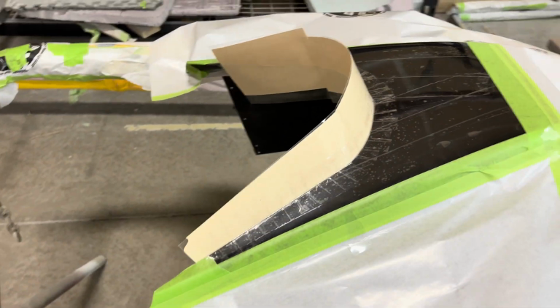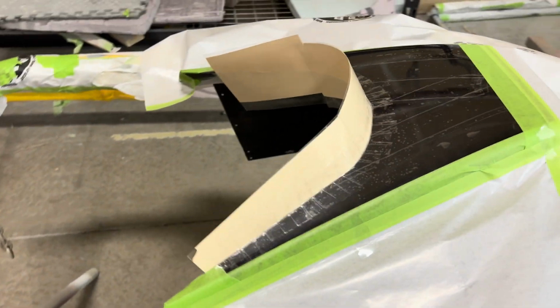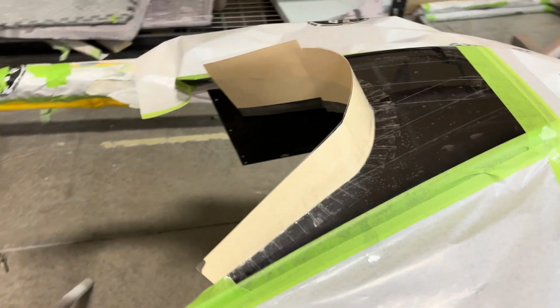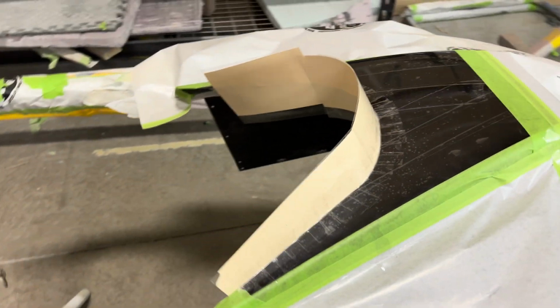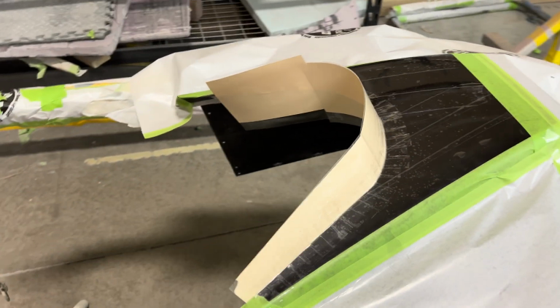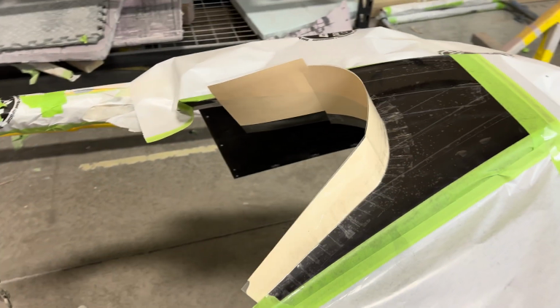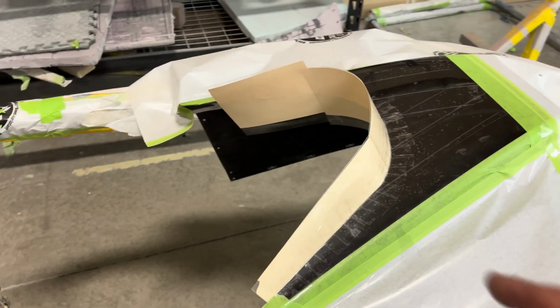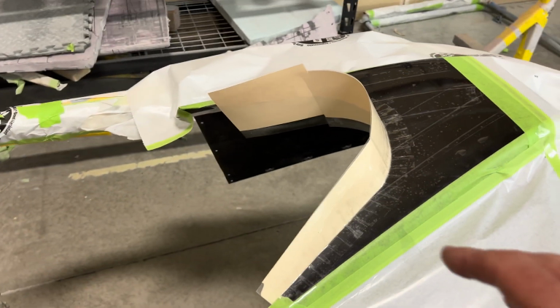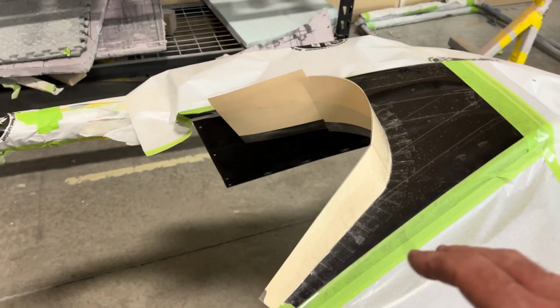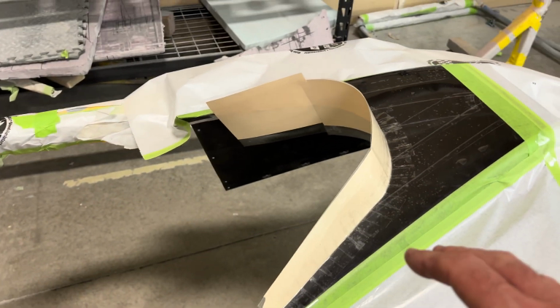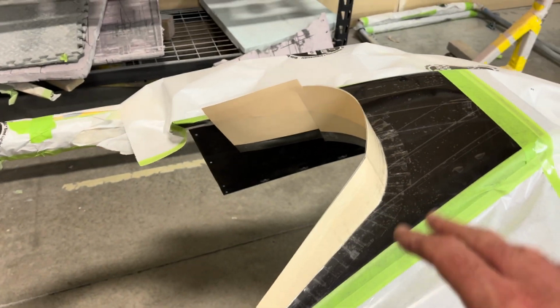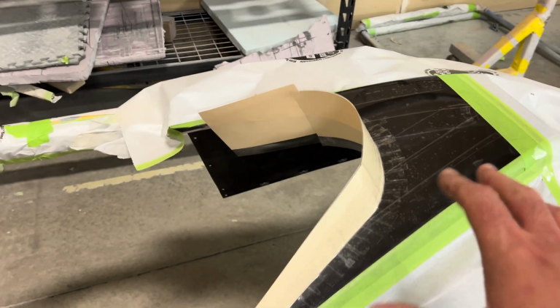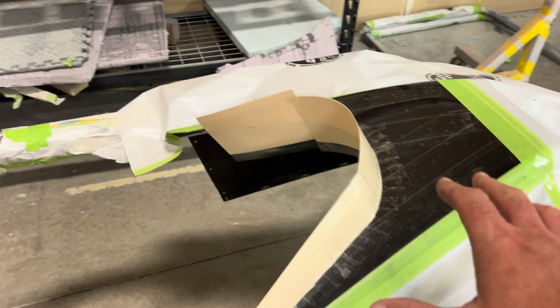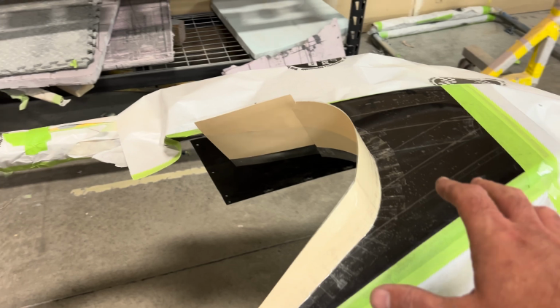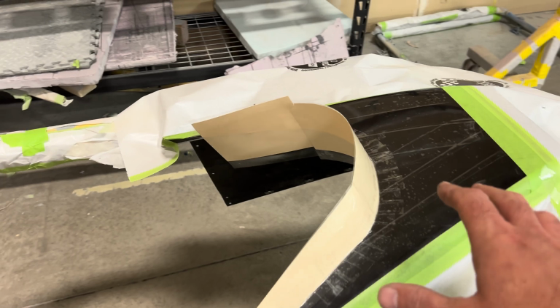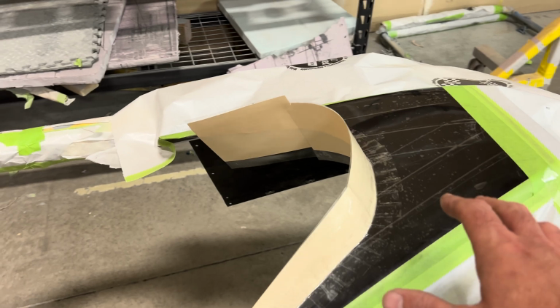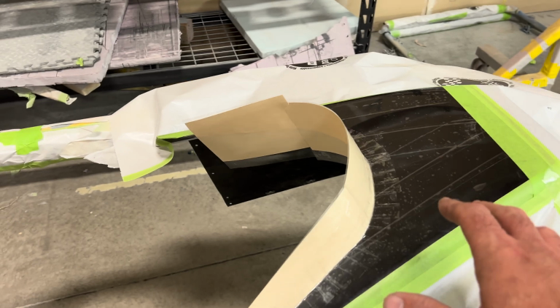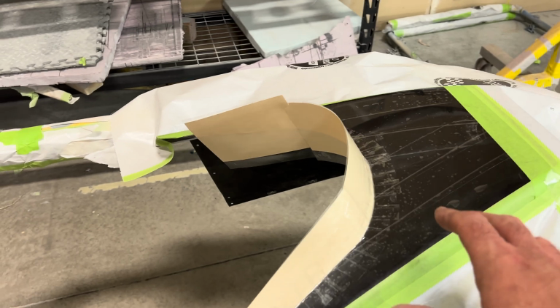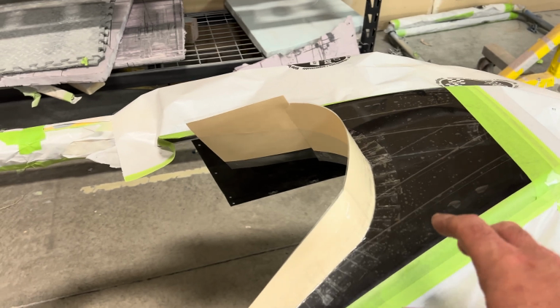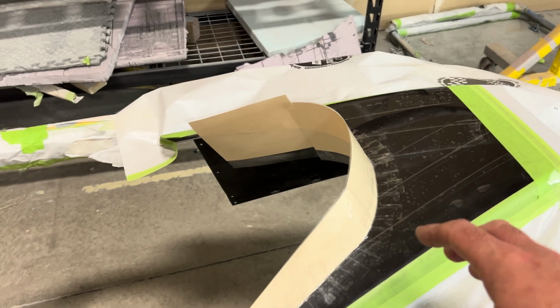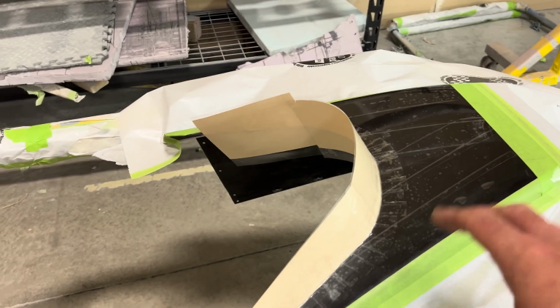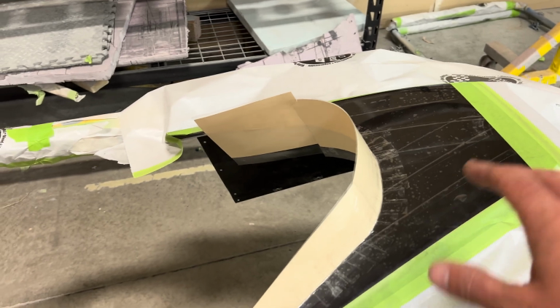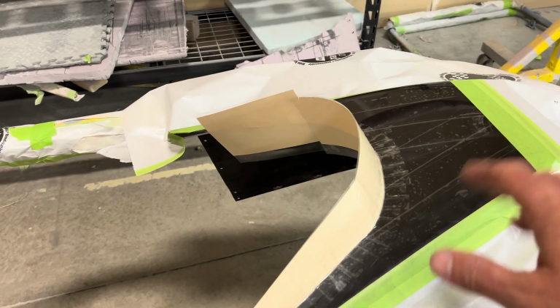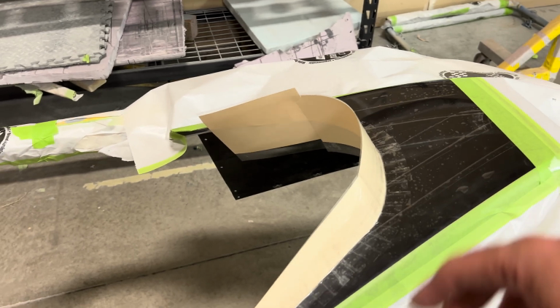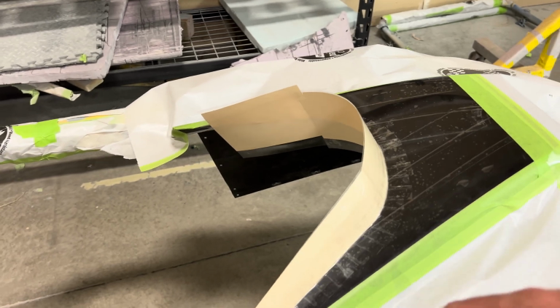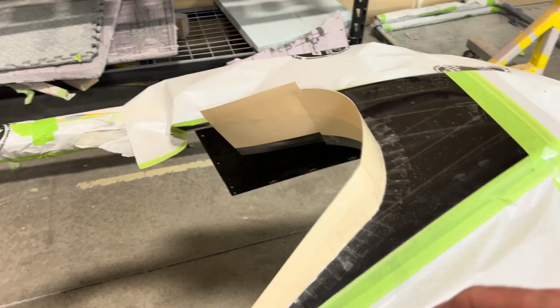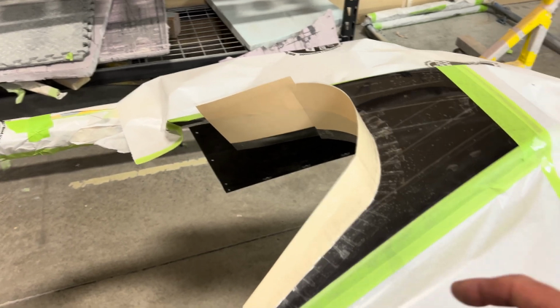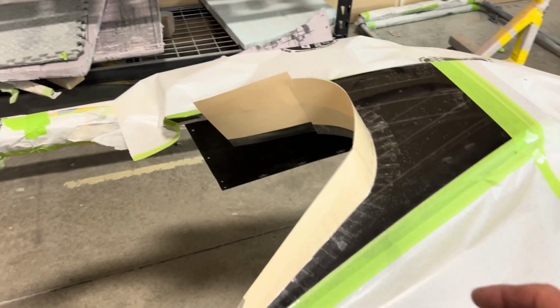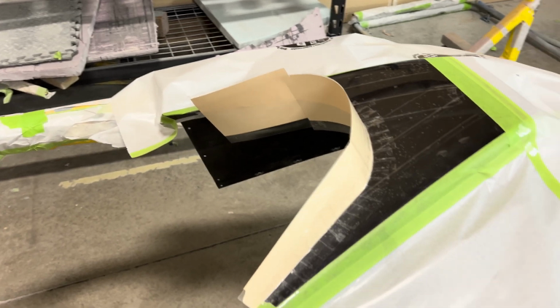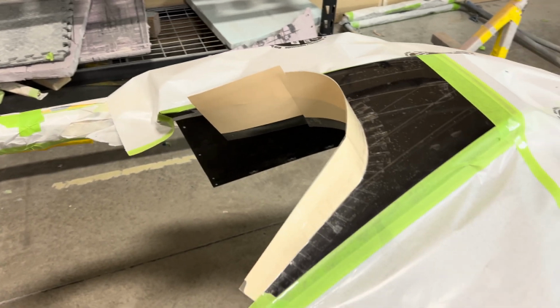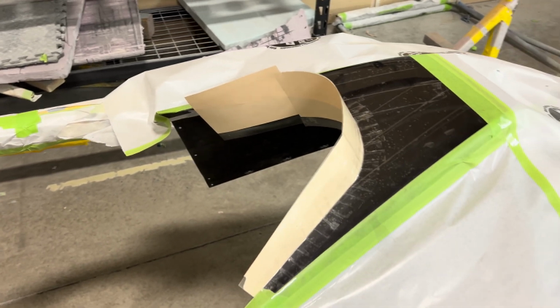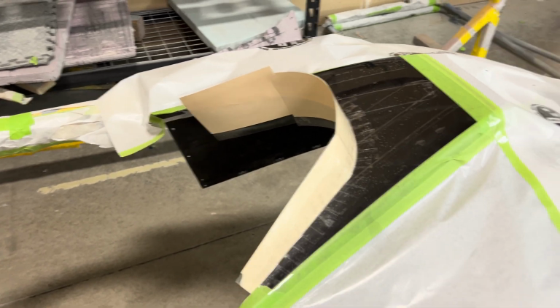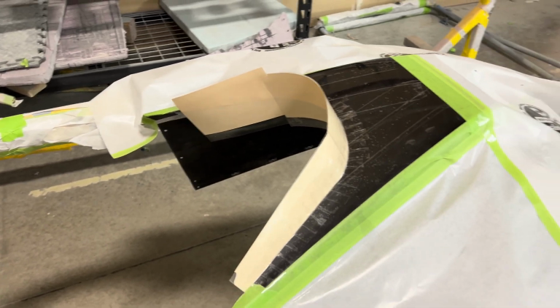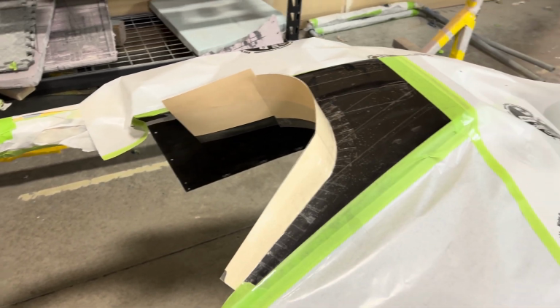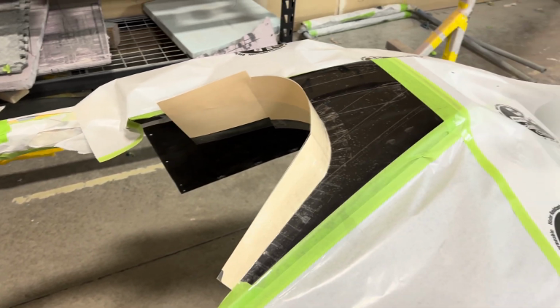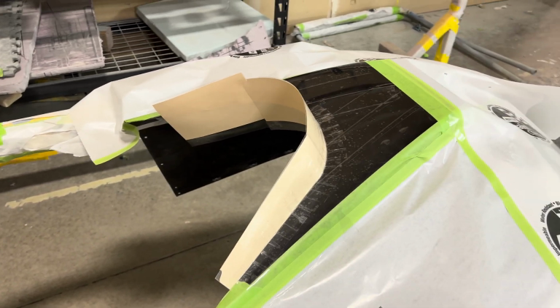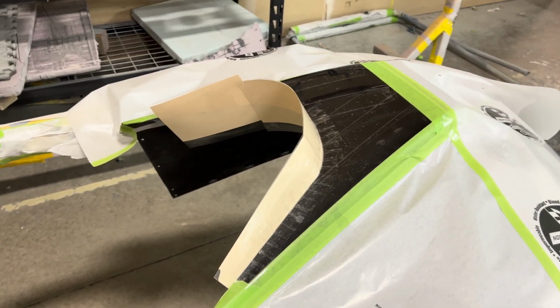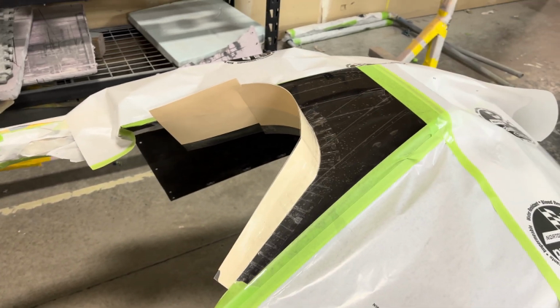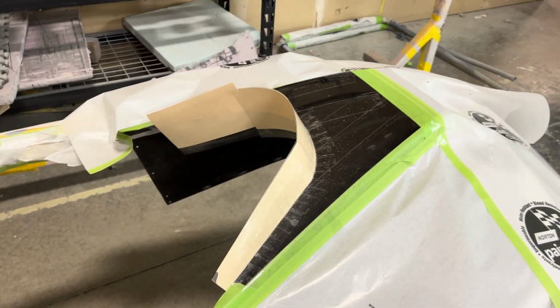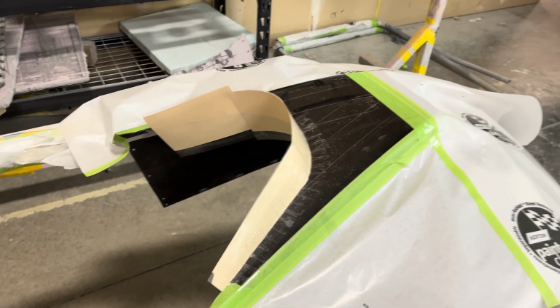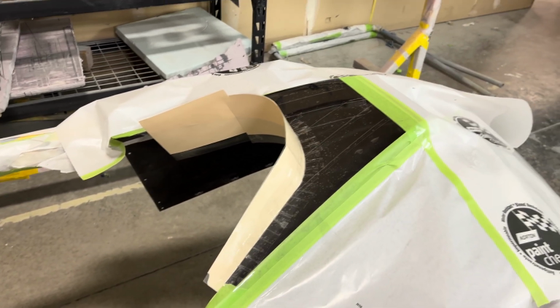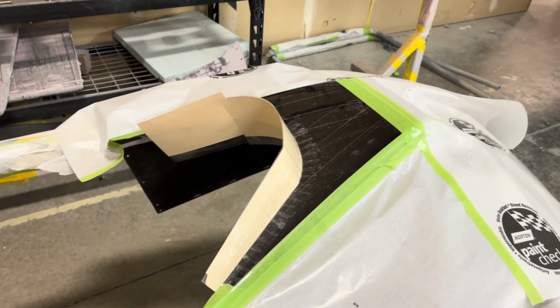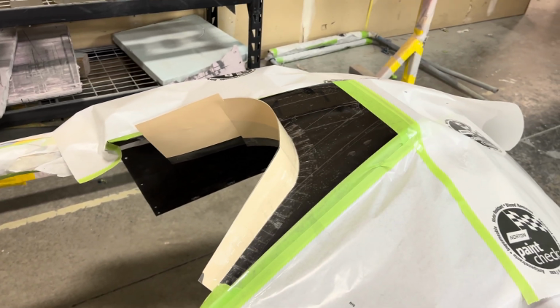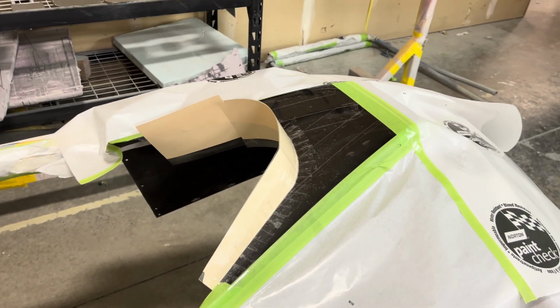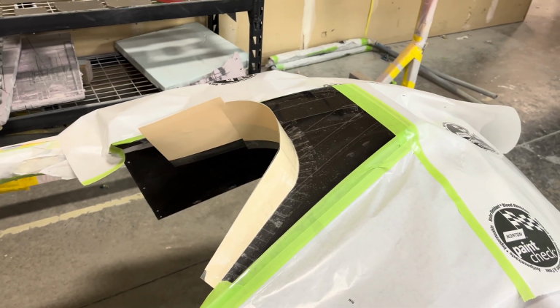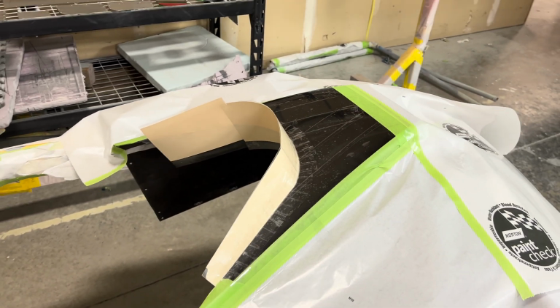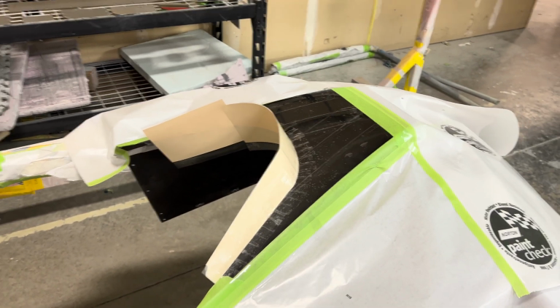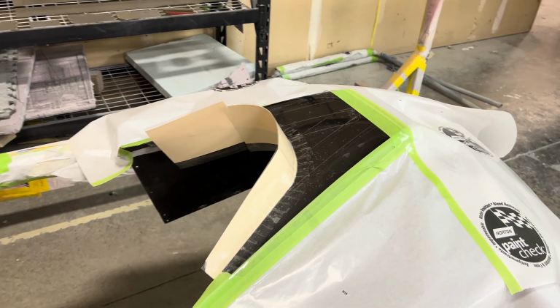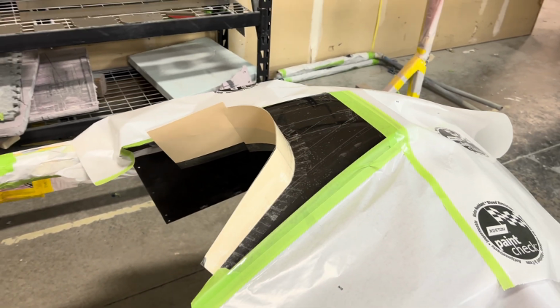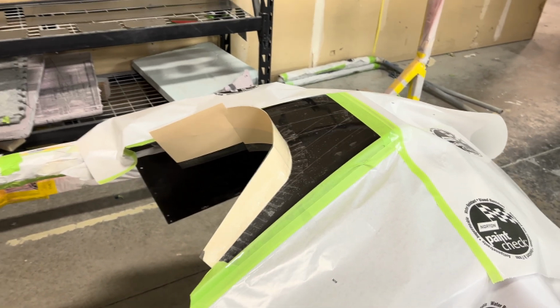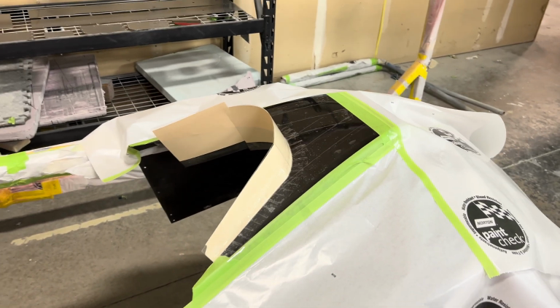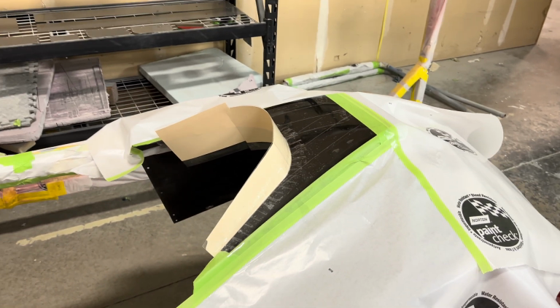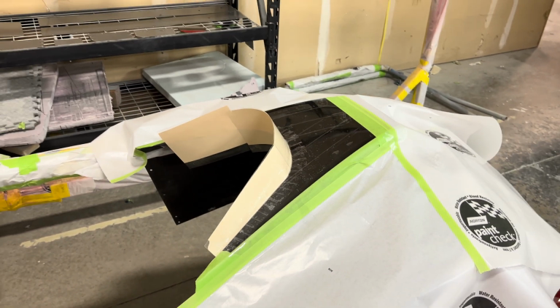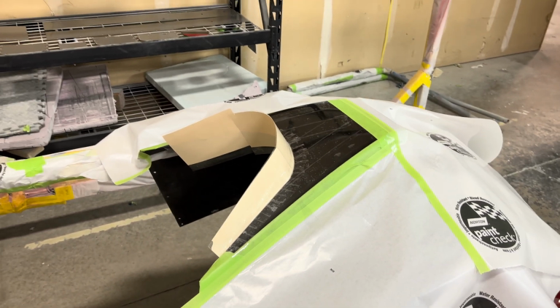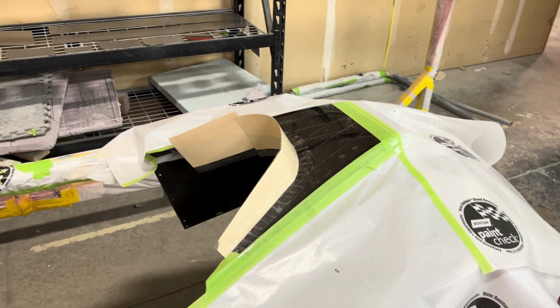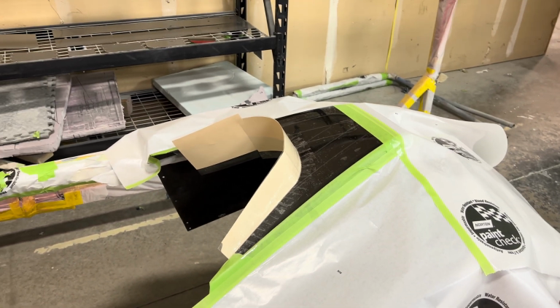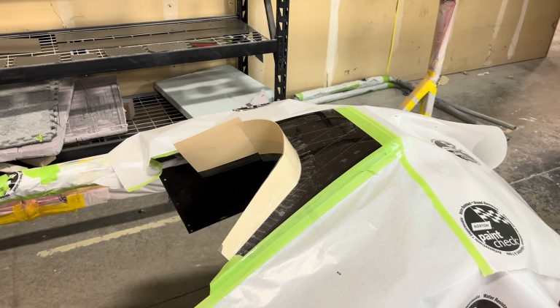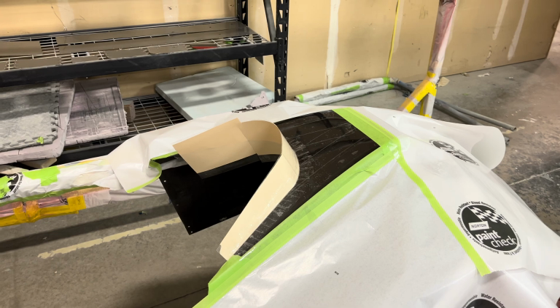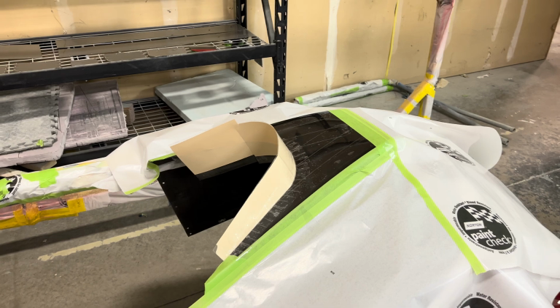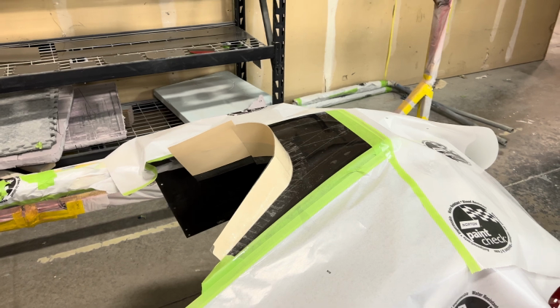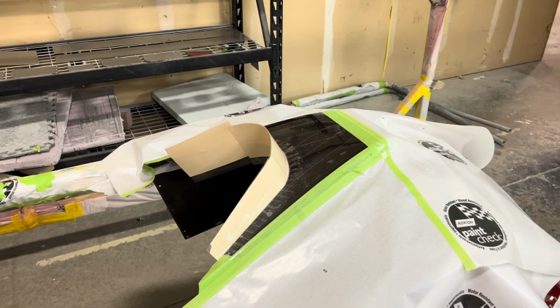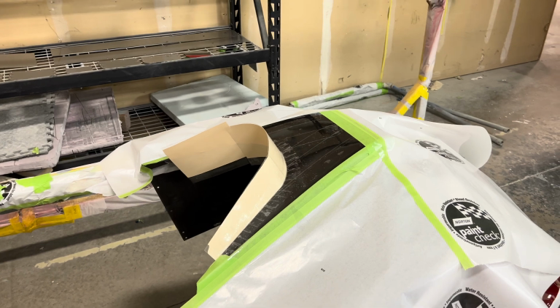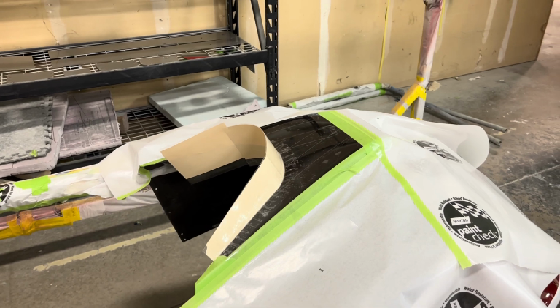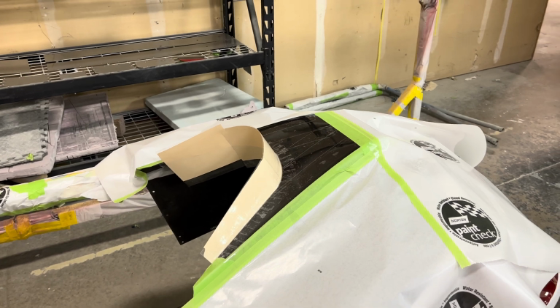We're going to do fiberglass first and then pop it, and then do a really pretty carbon on the top and bottom of that.